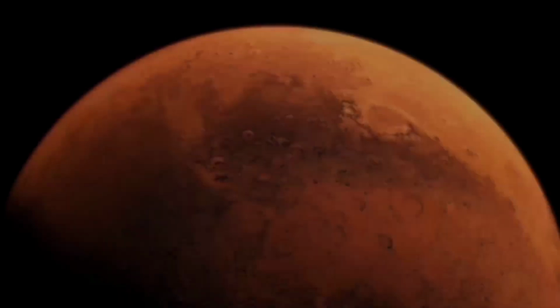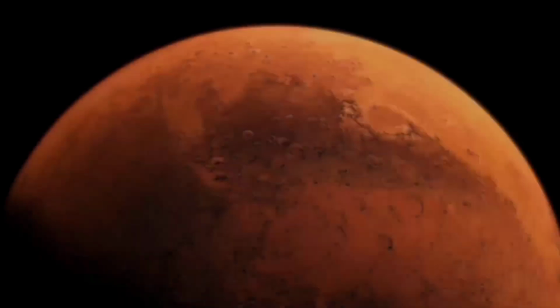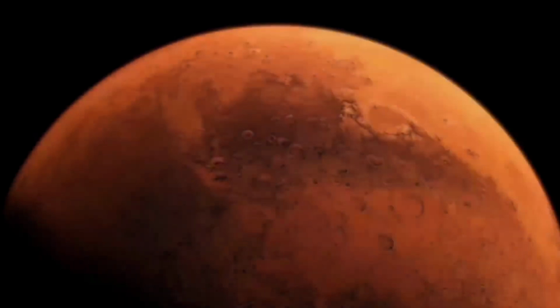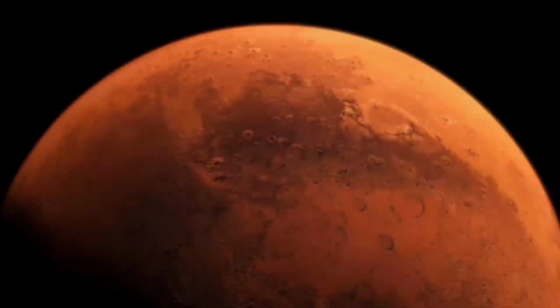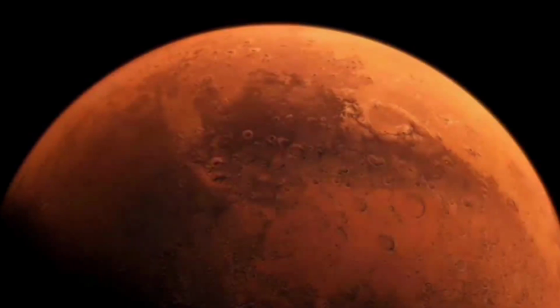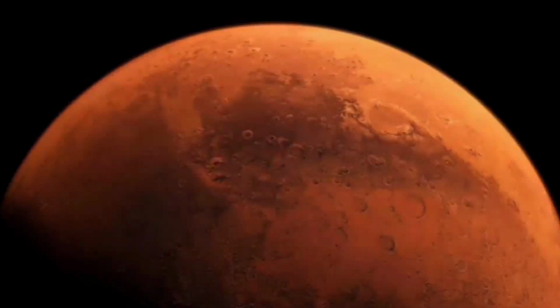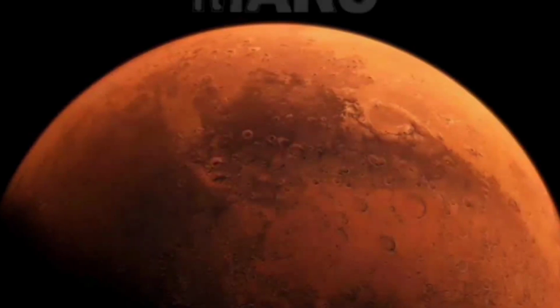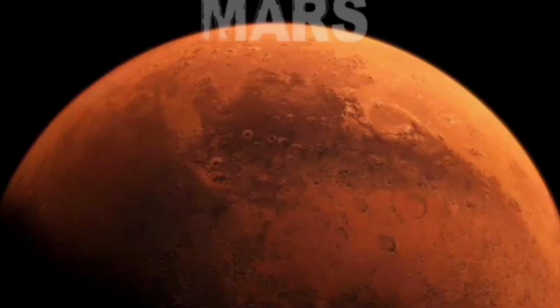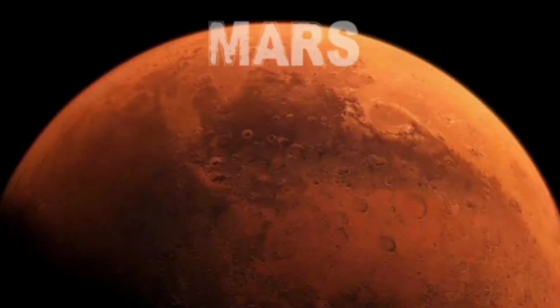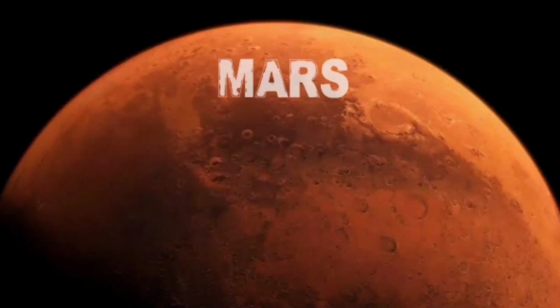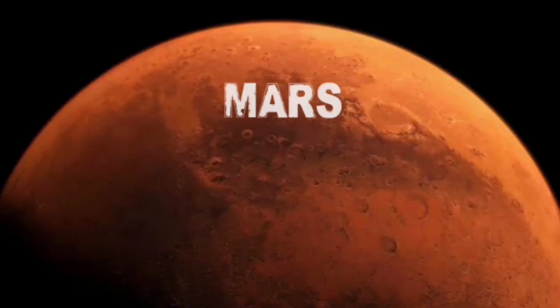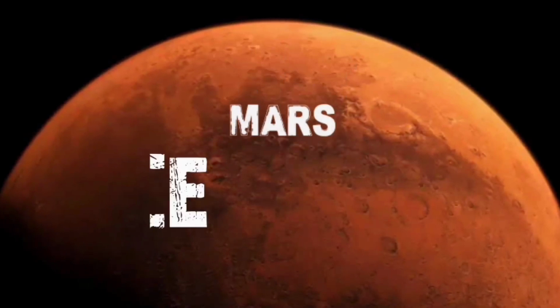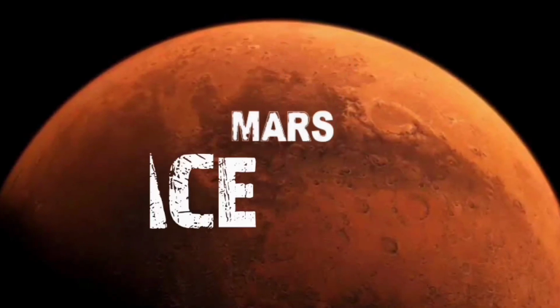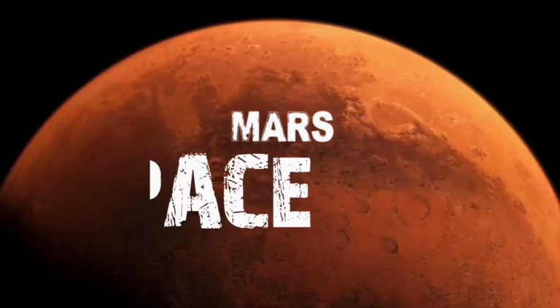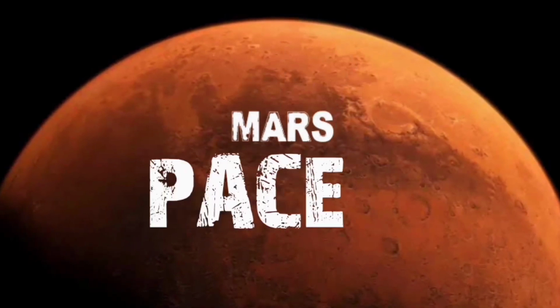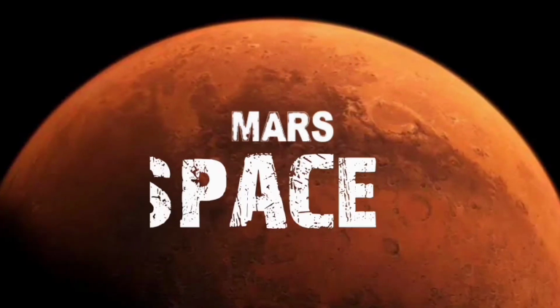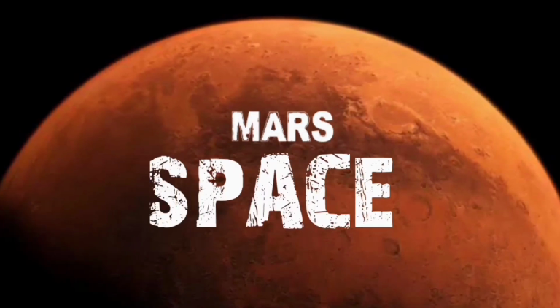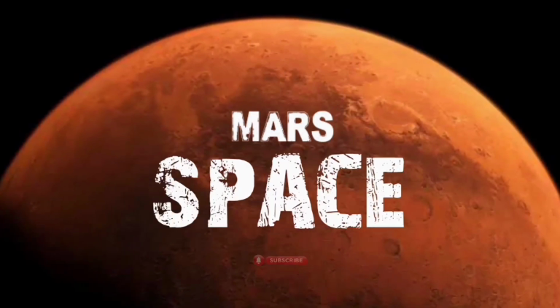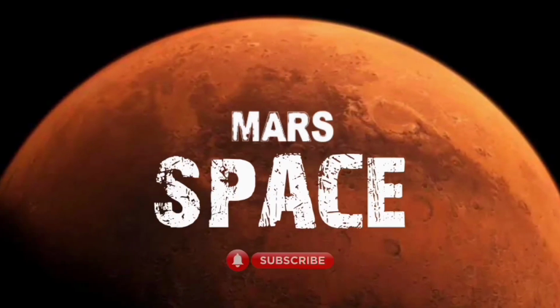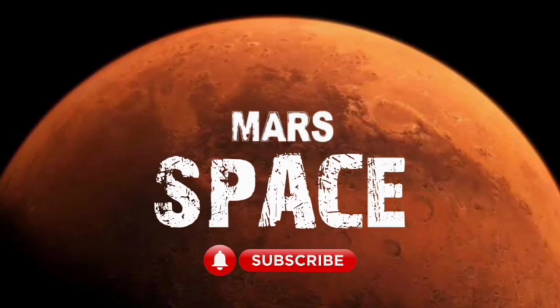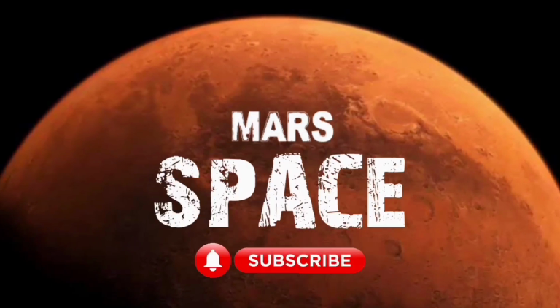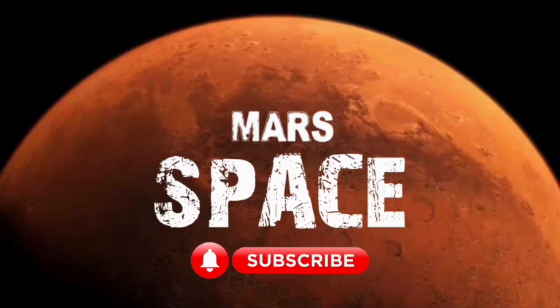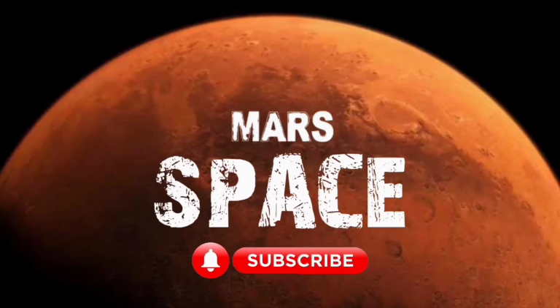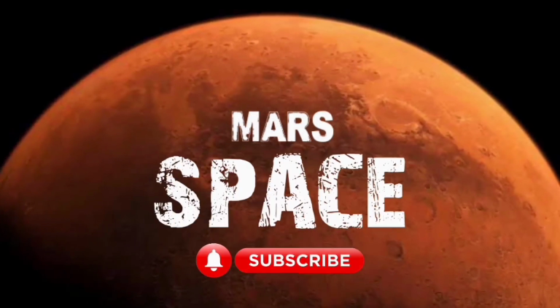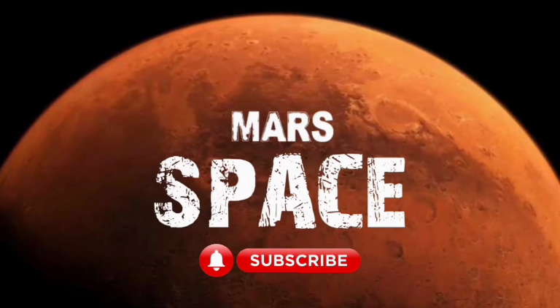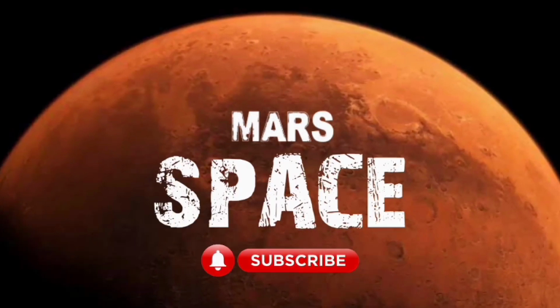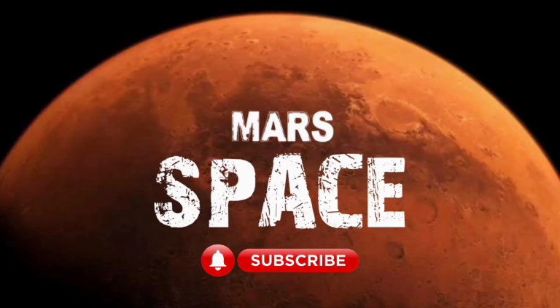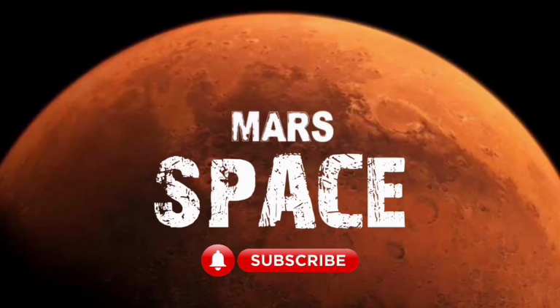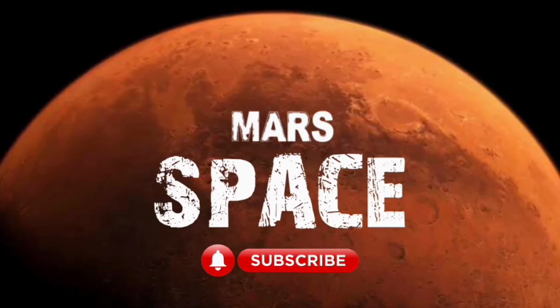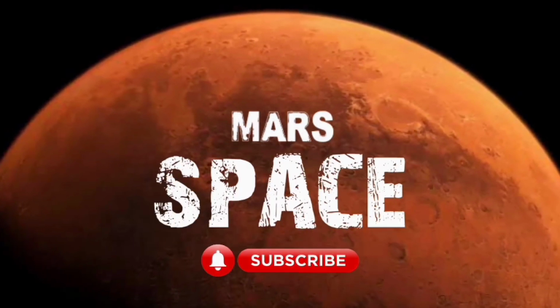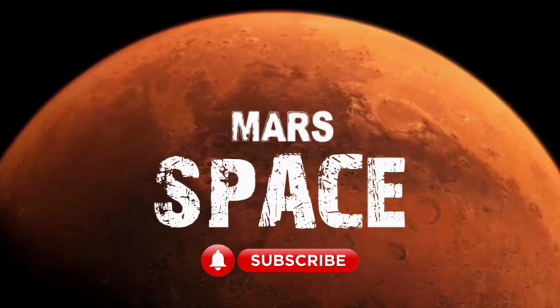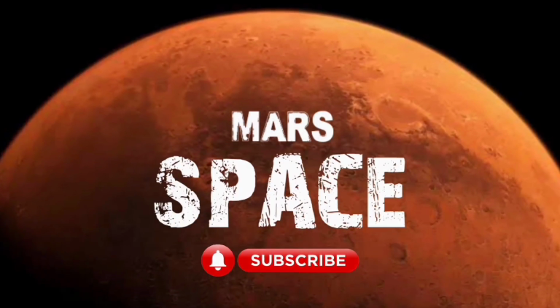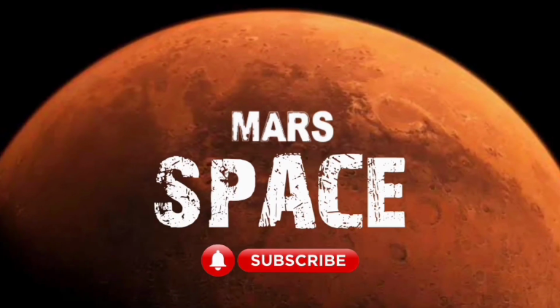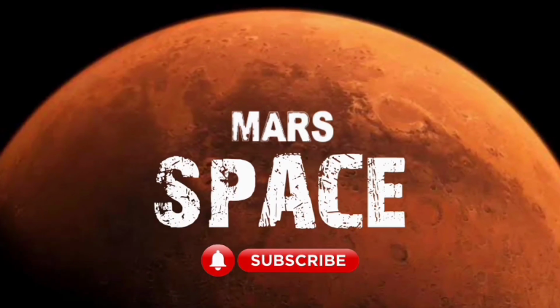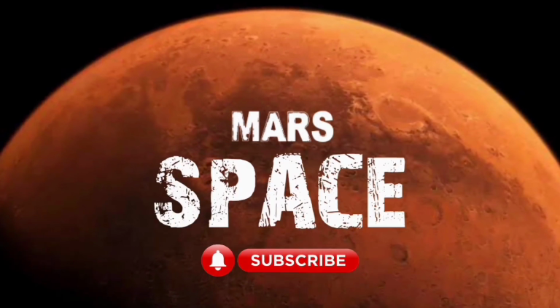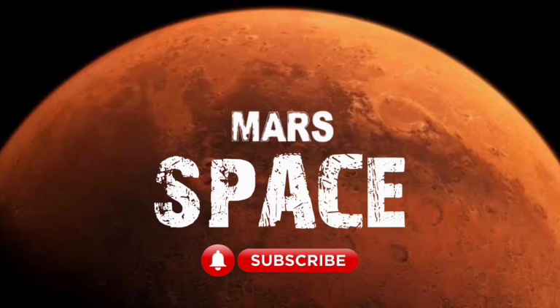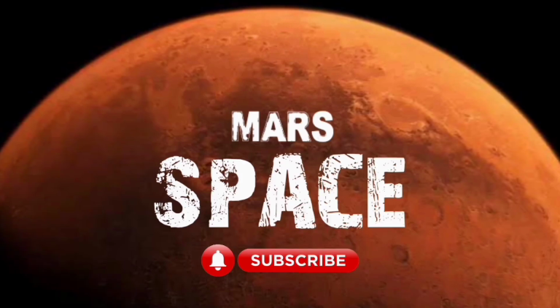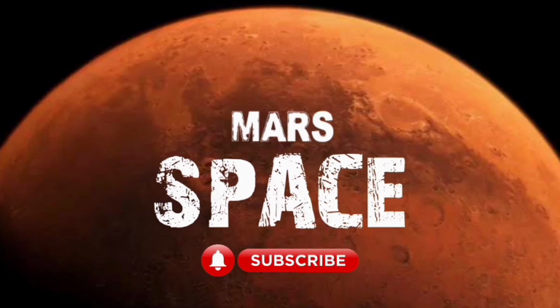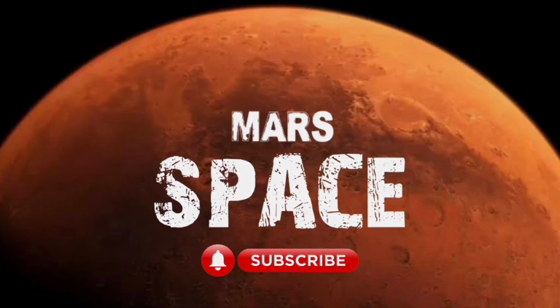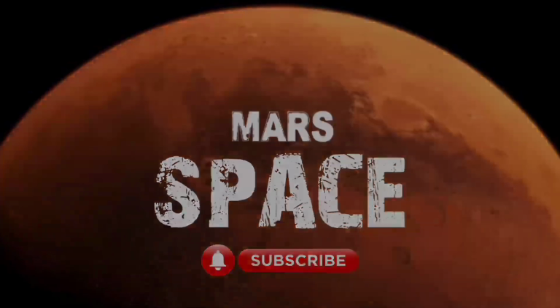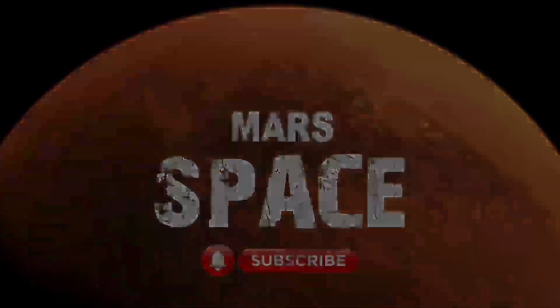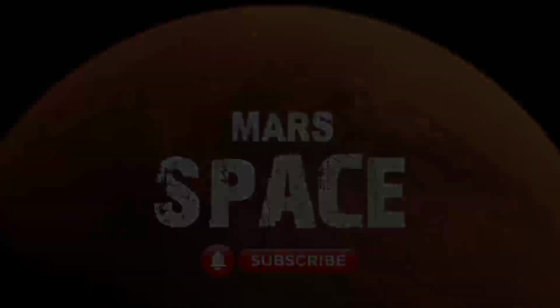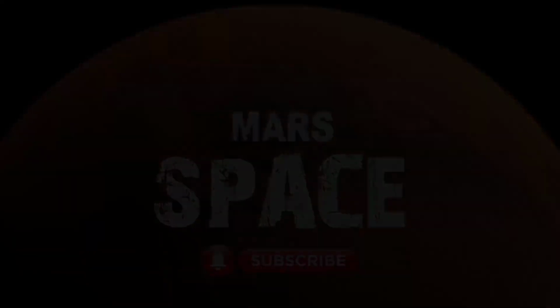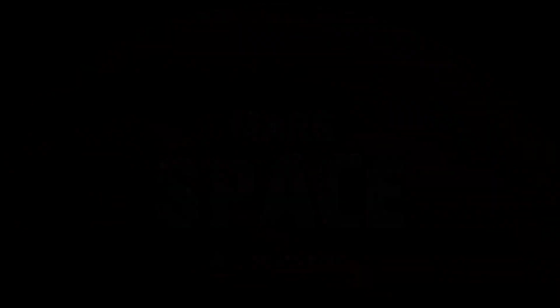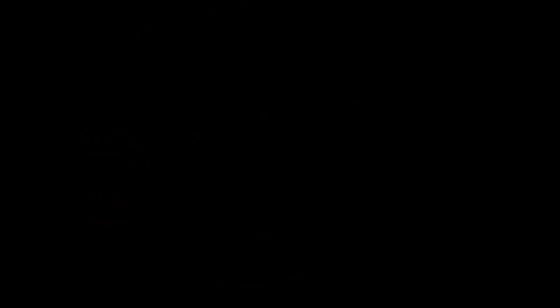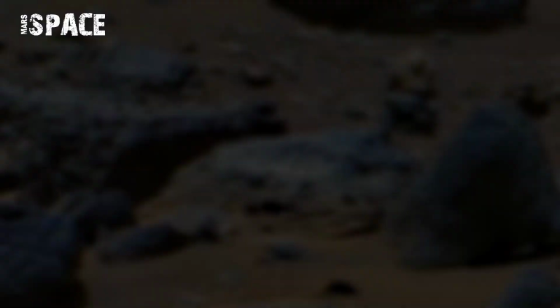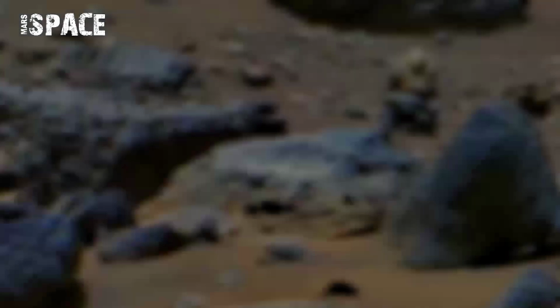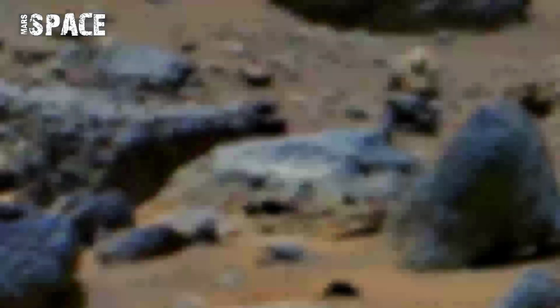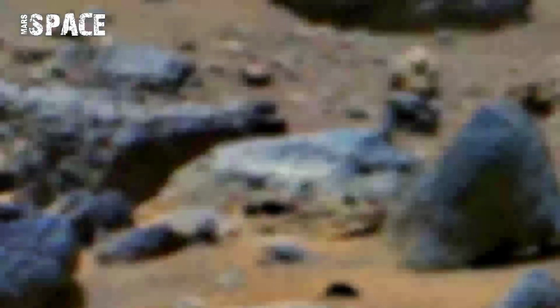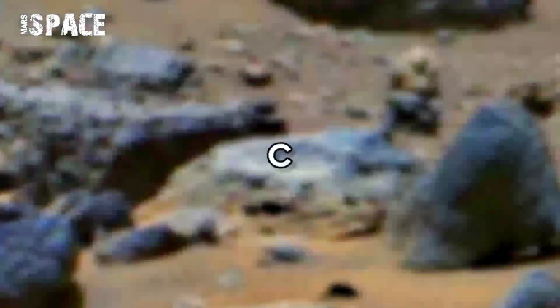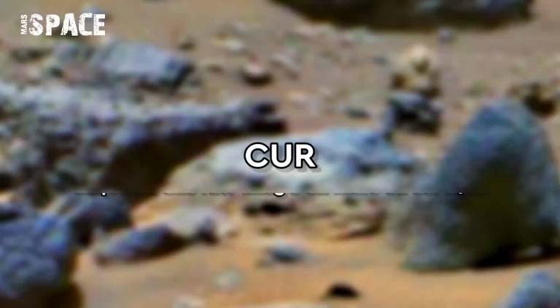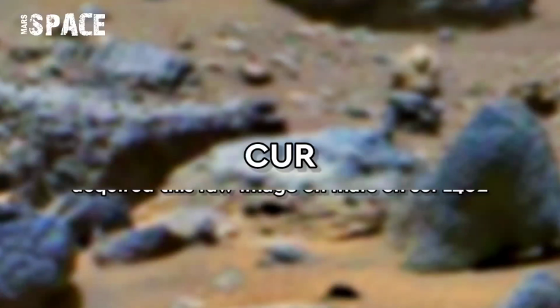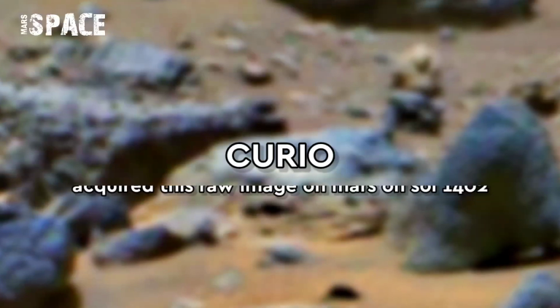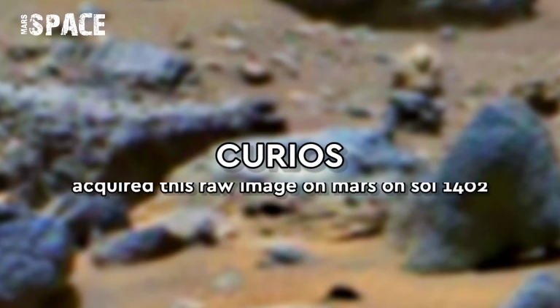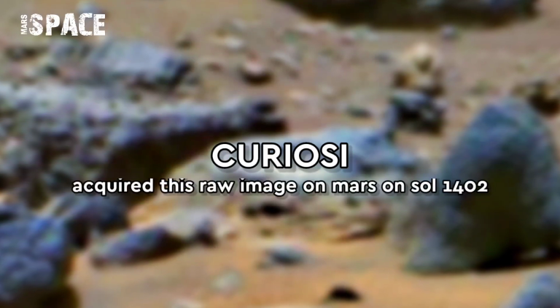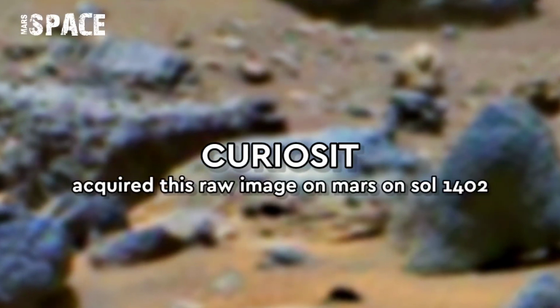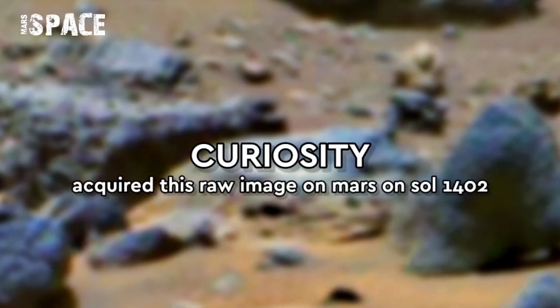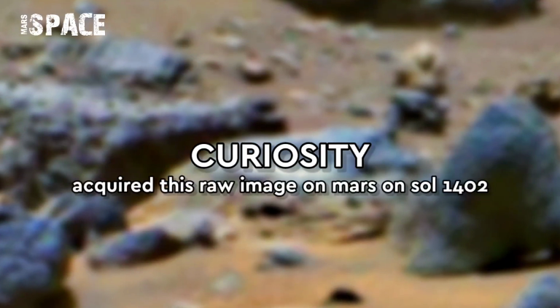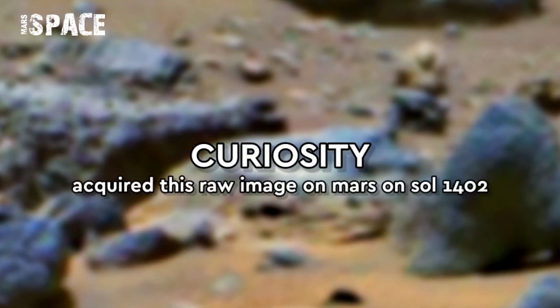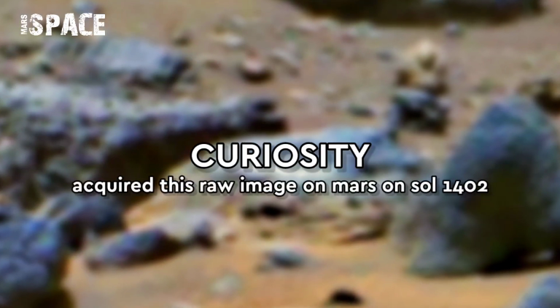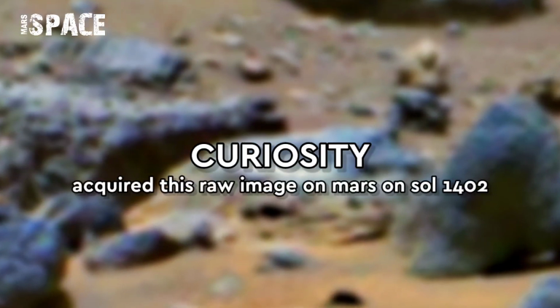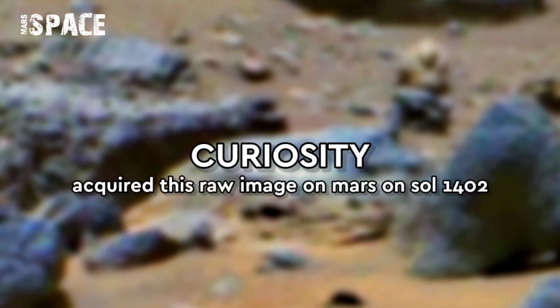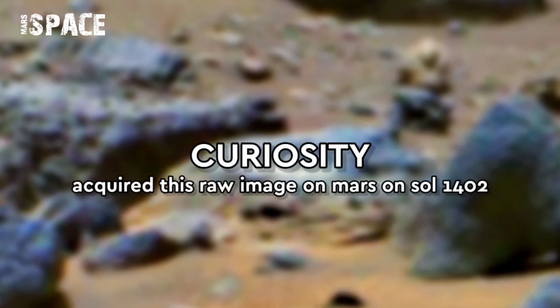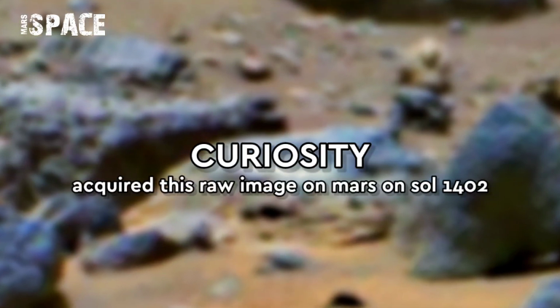Hi everyone, welcome back to our YouTube channel Mars Space. If you're new, hit the bell icon with thumbs up and please watch till the end.